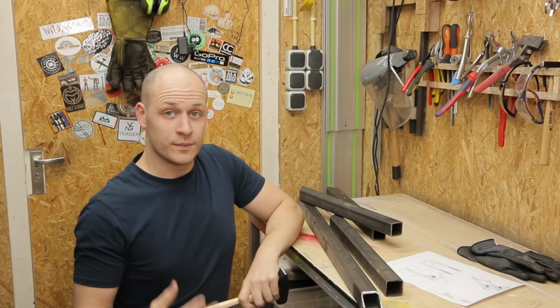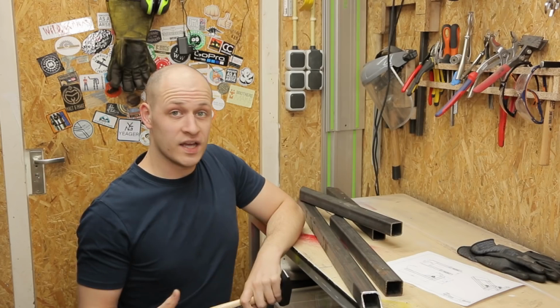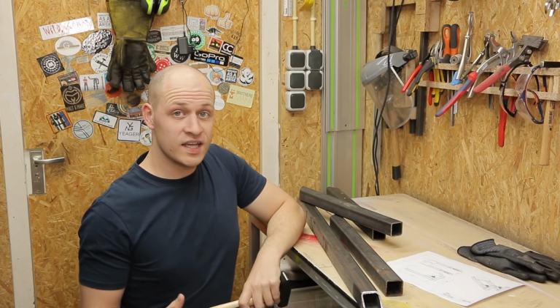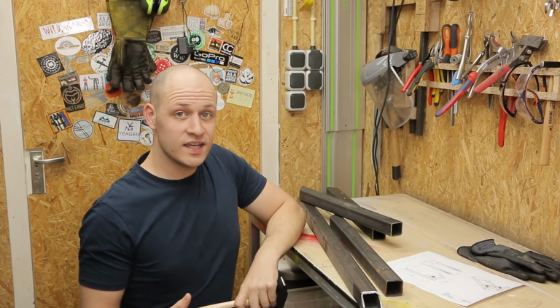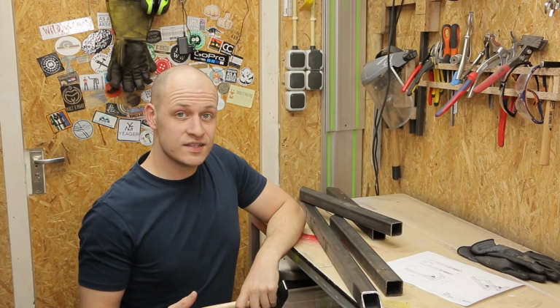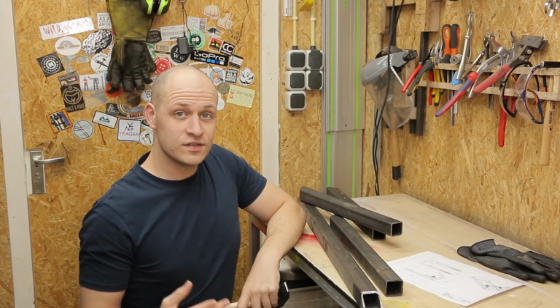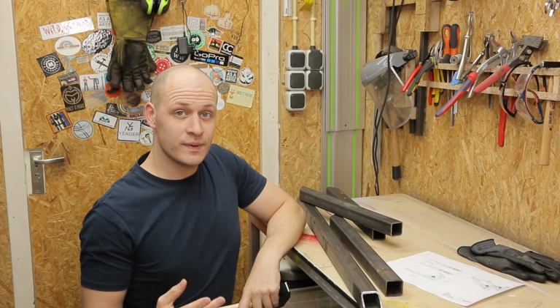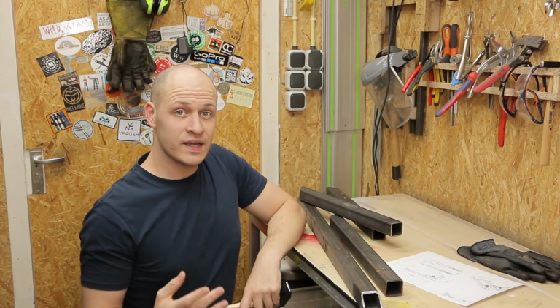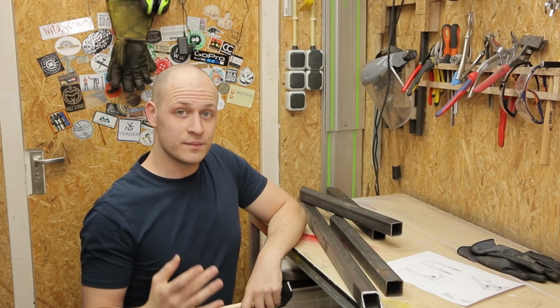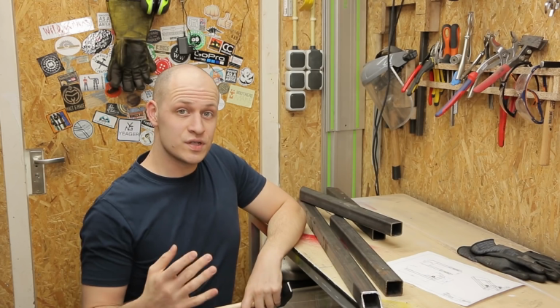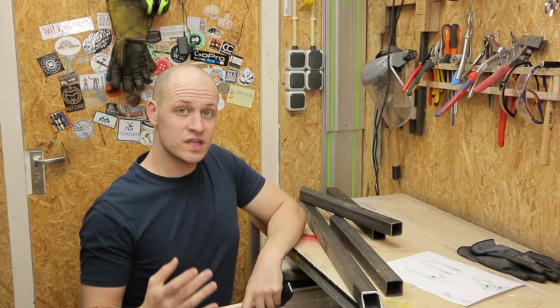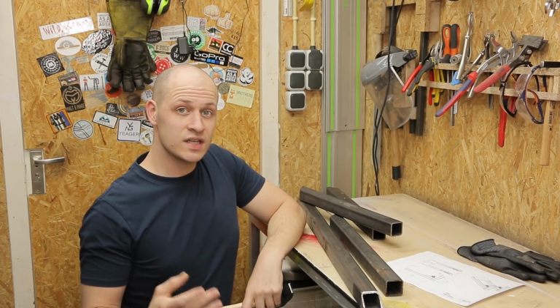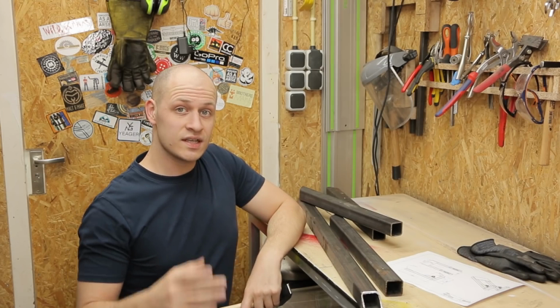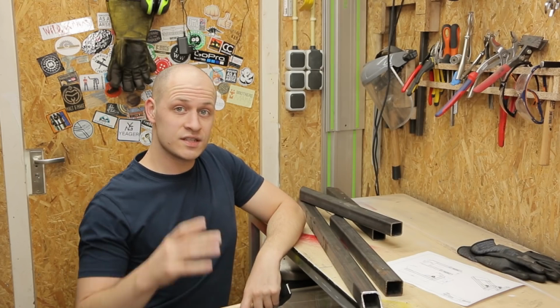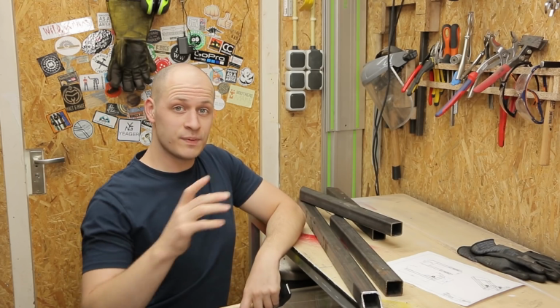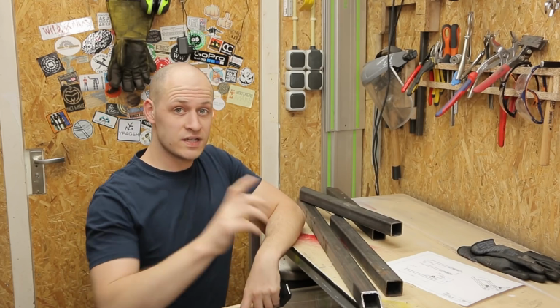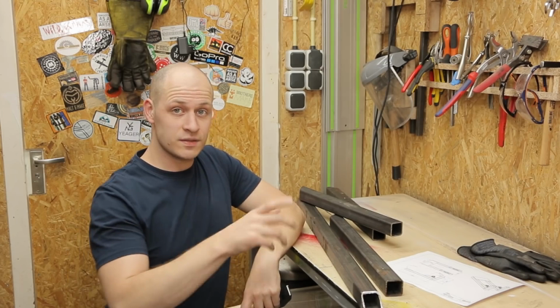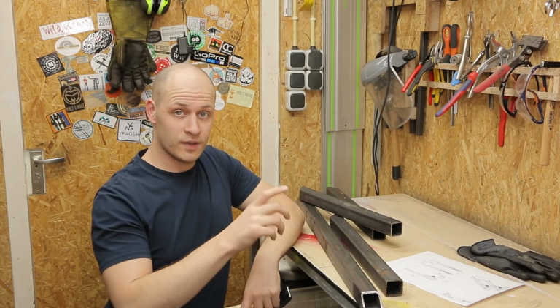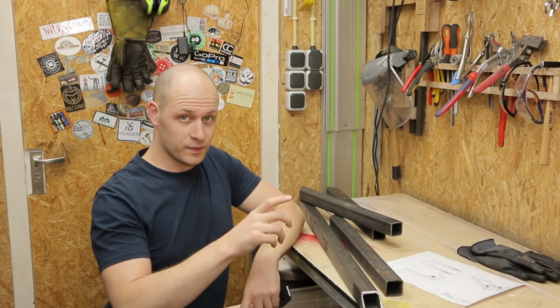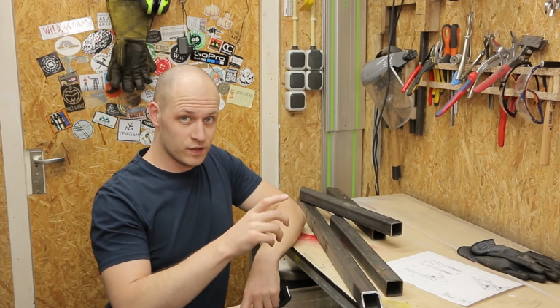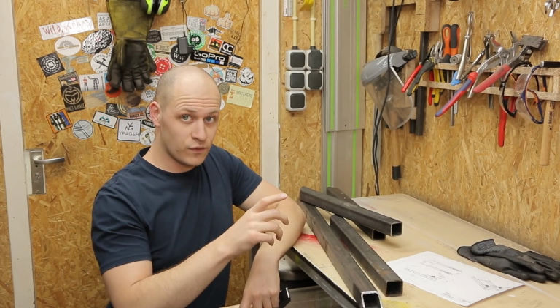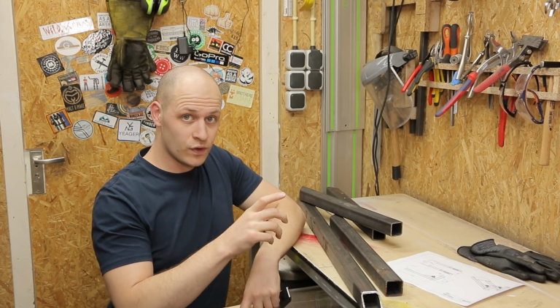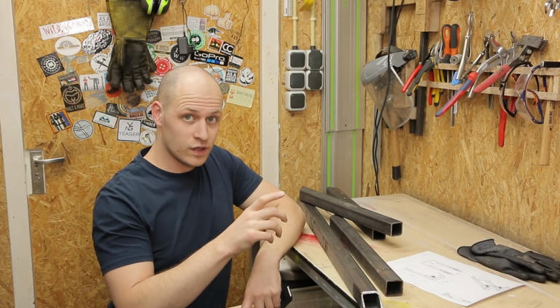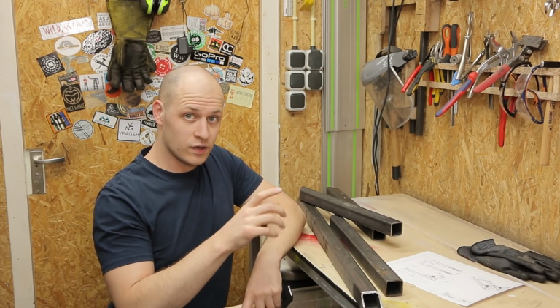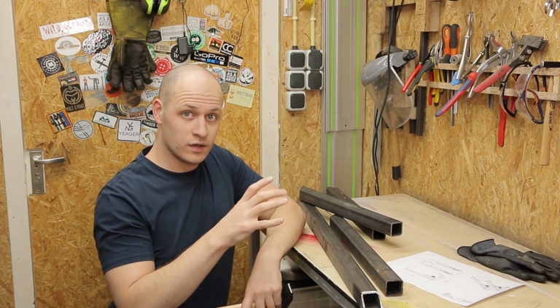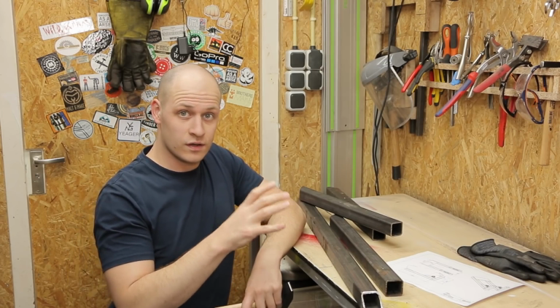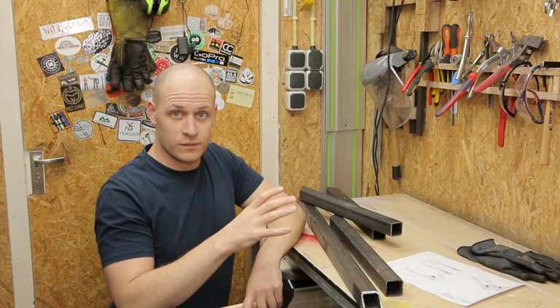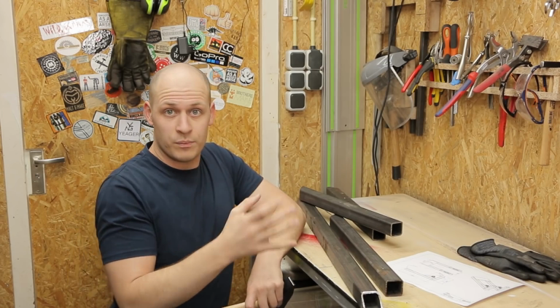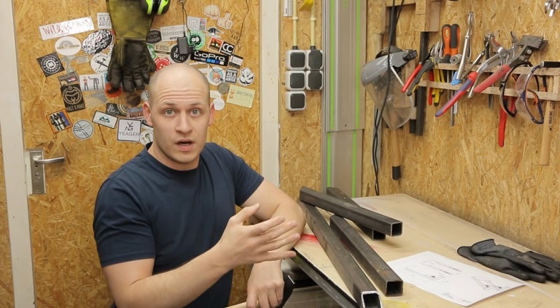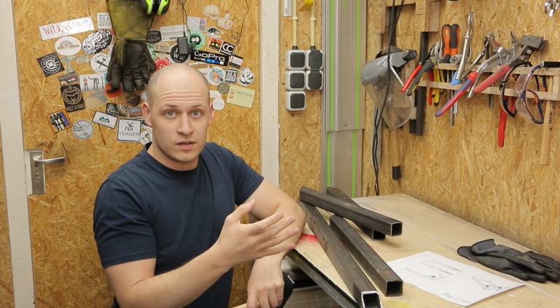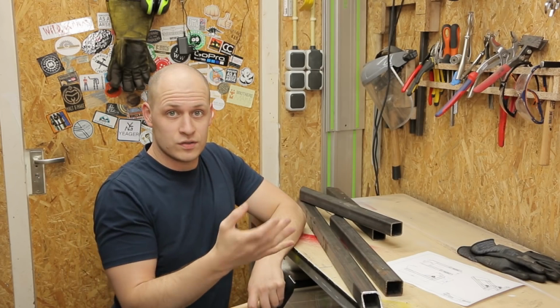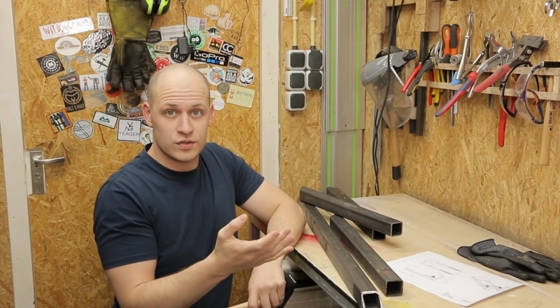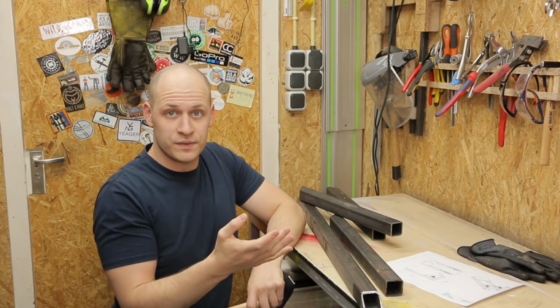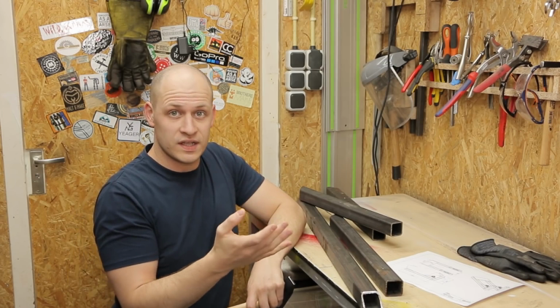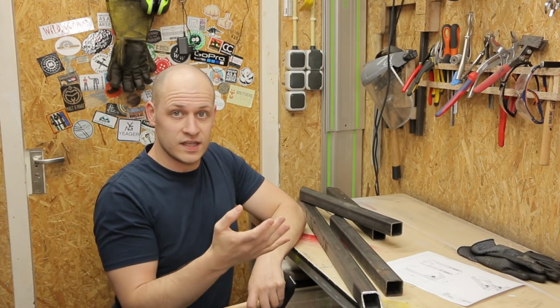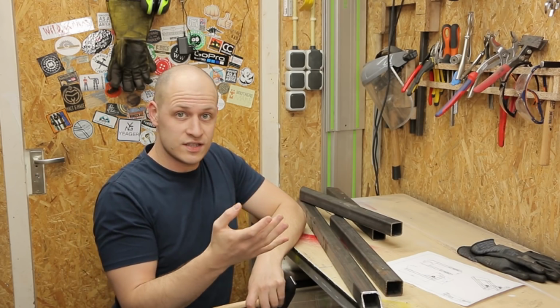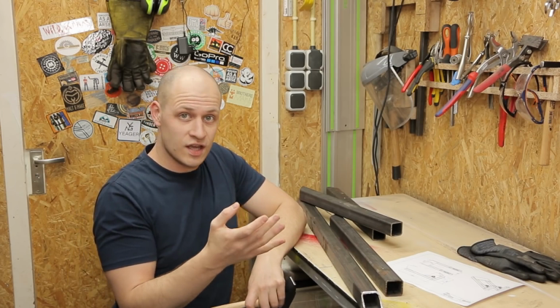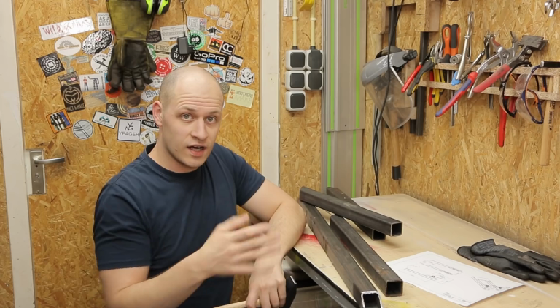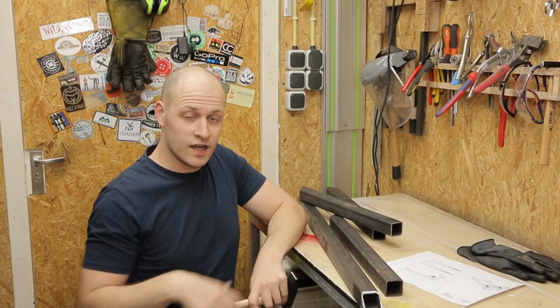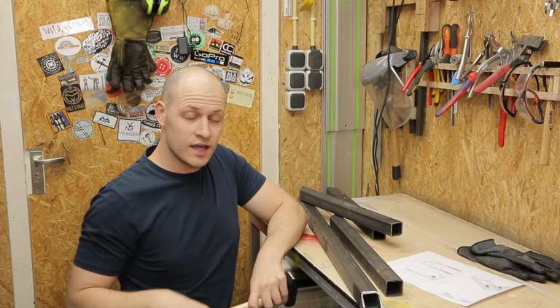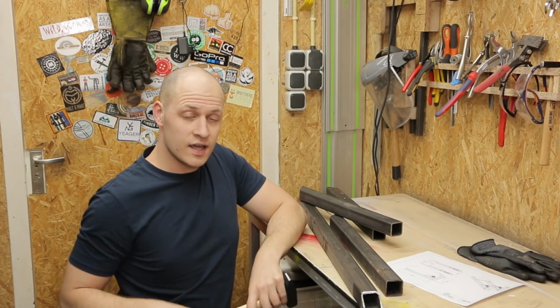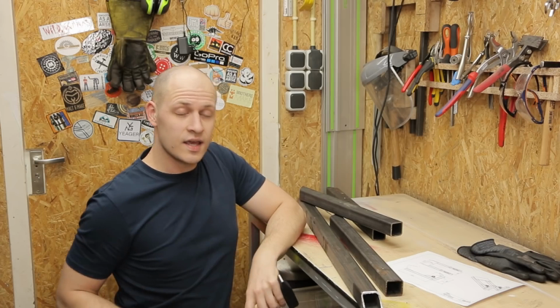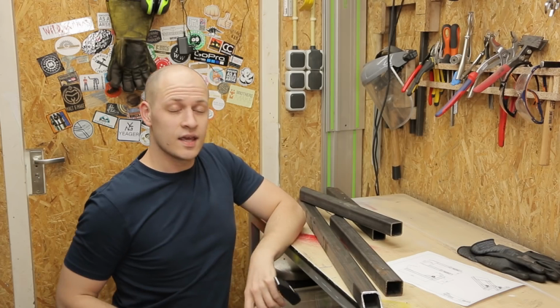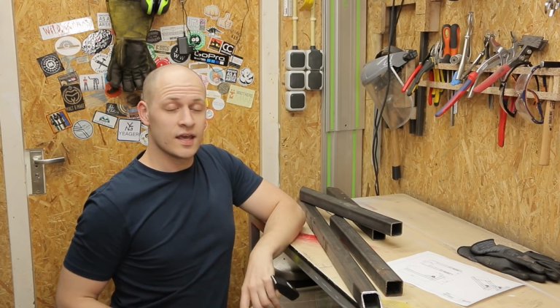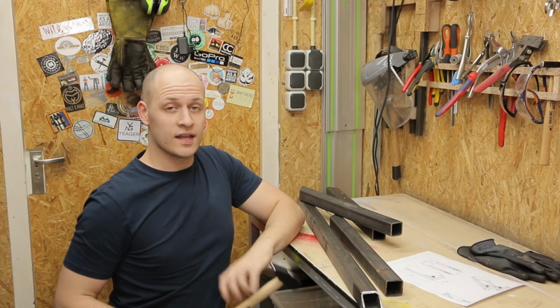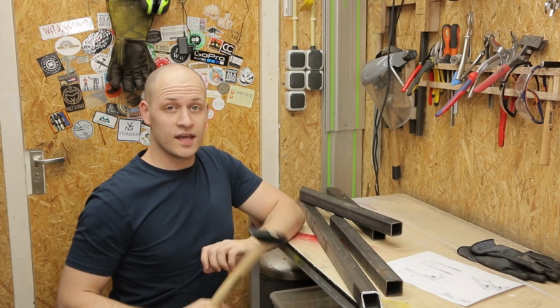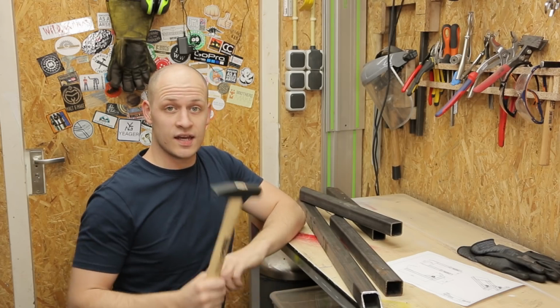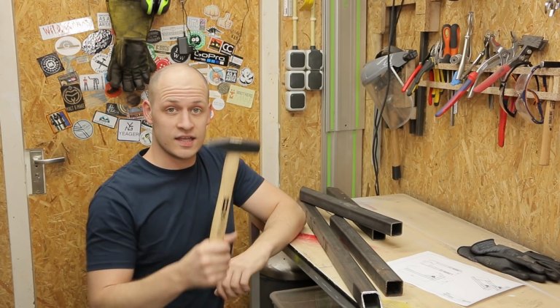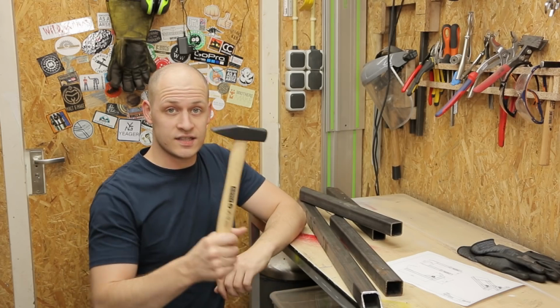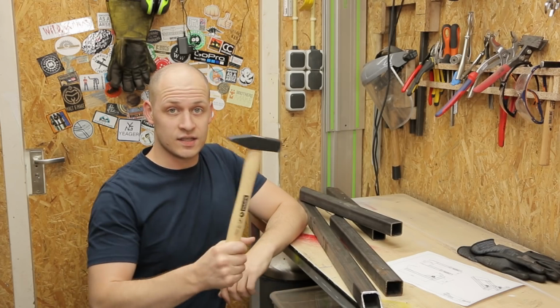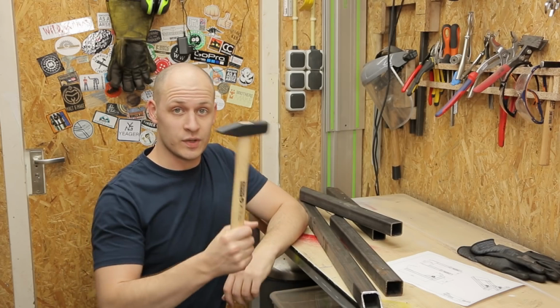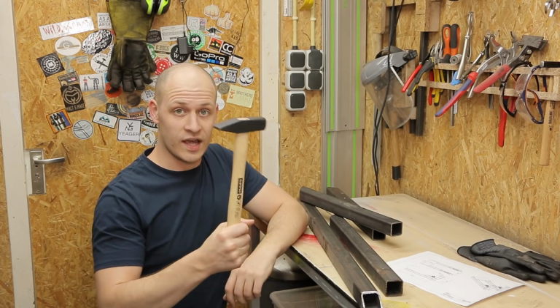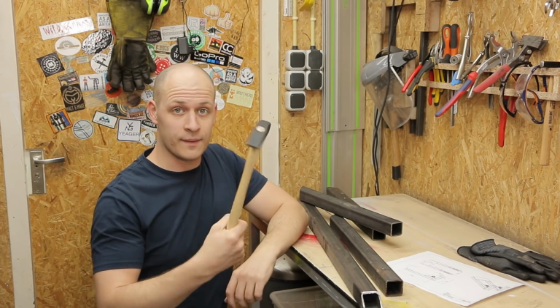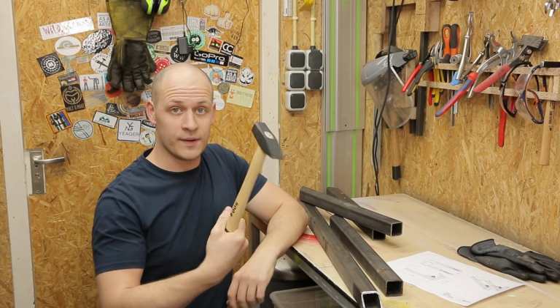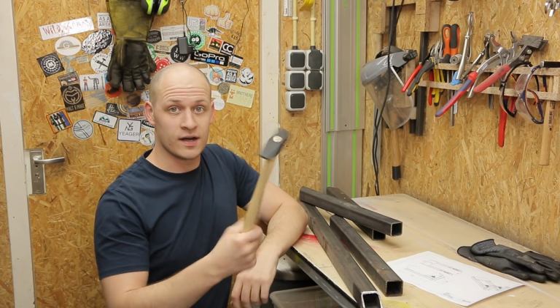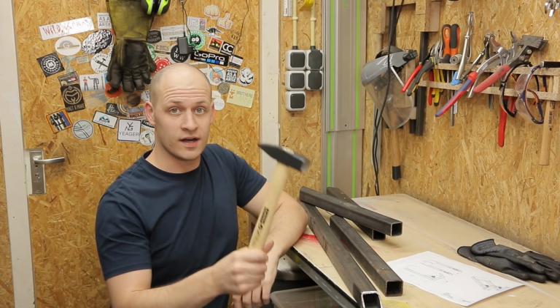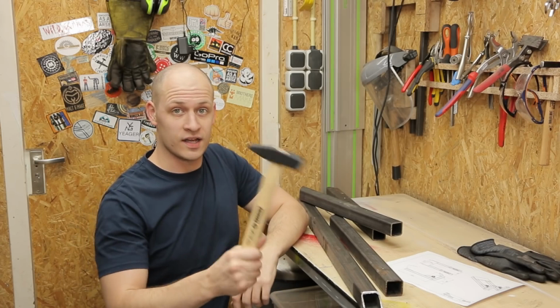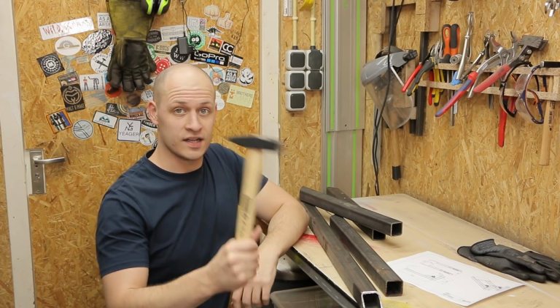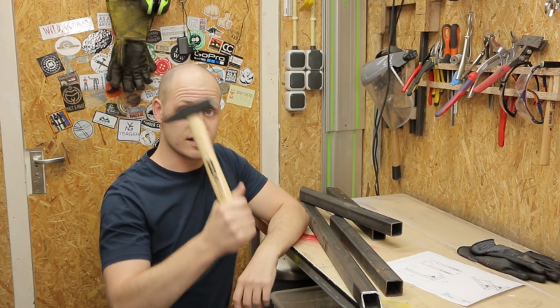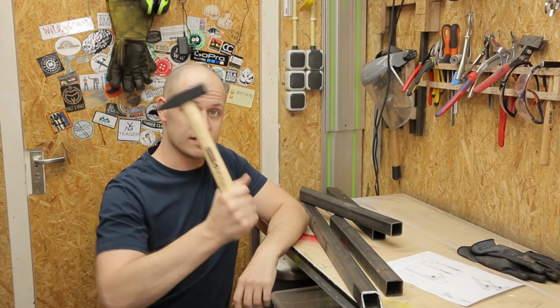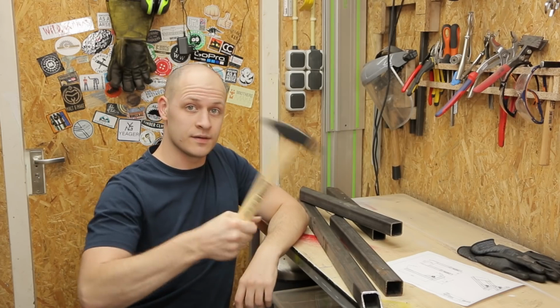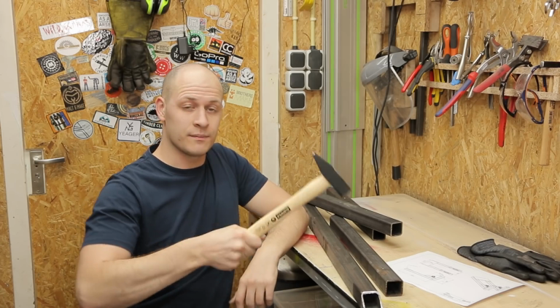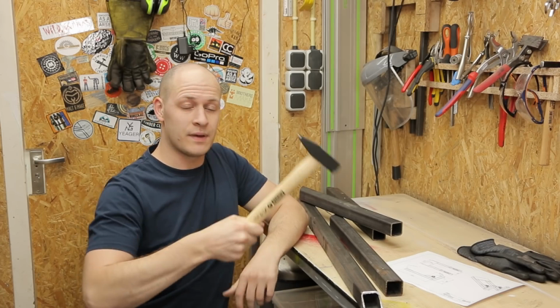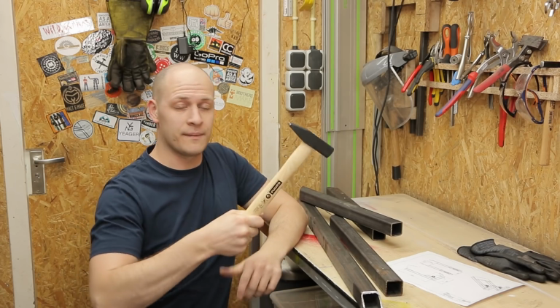My idea is to make a machine that sprays some WD-40 on a part or something that's stuck and then hits it with a hammer like this. Bam!